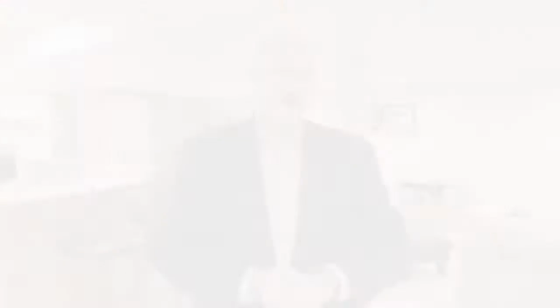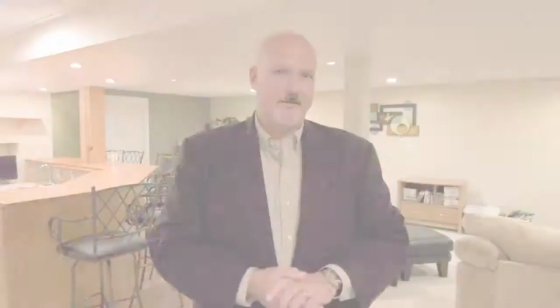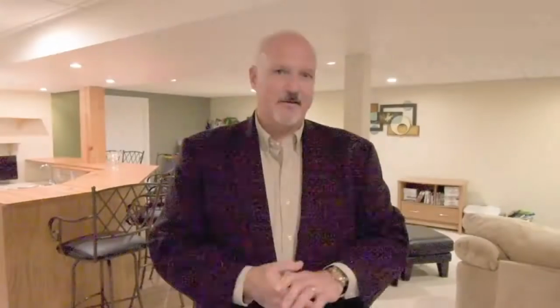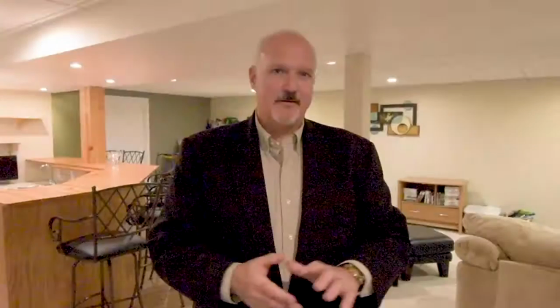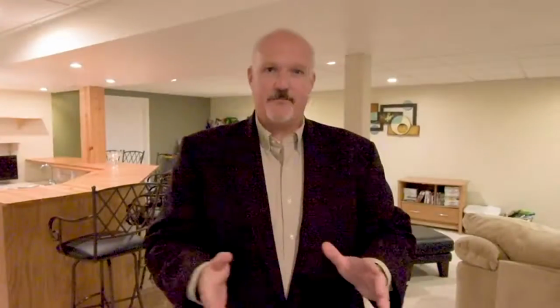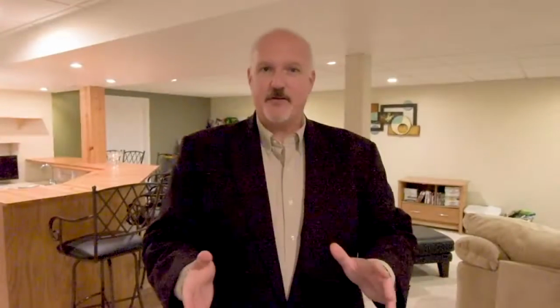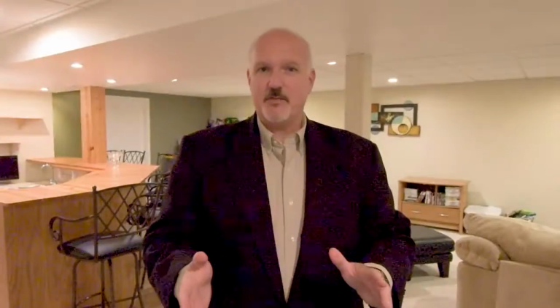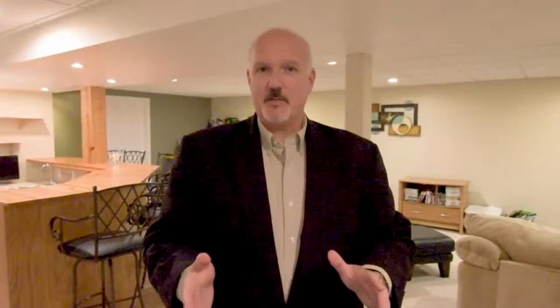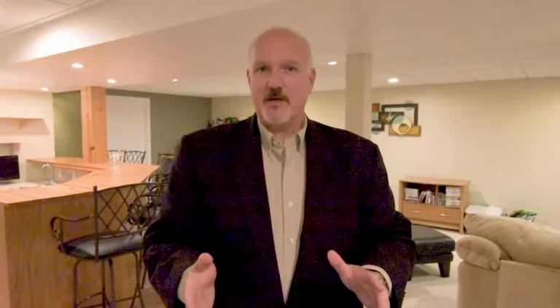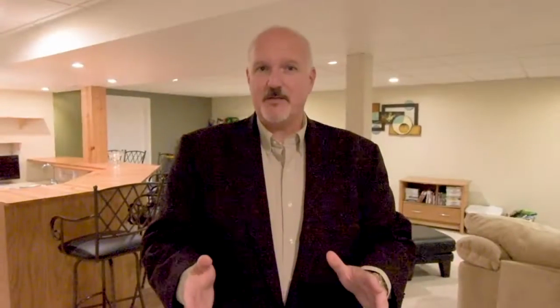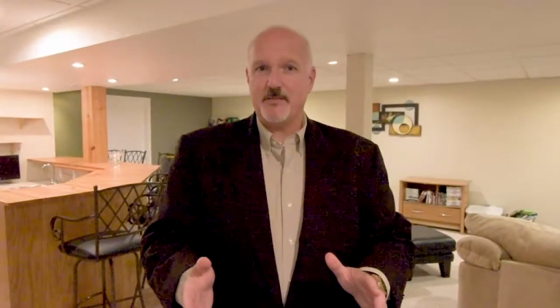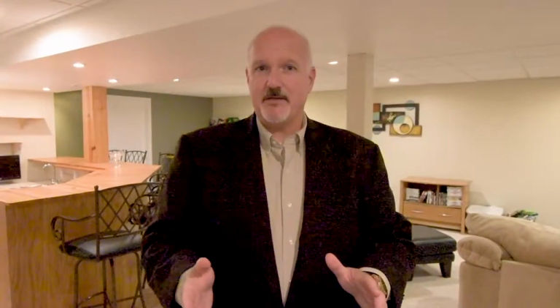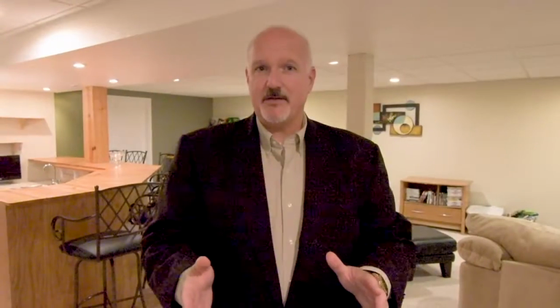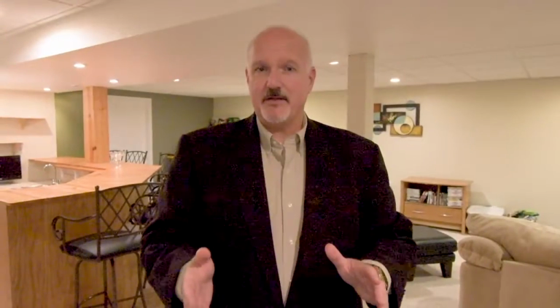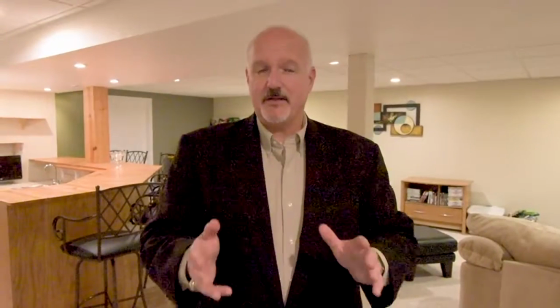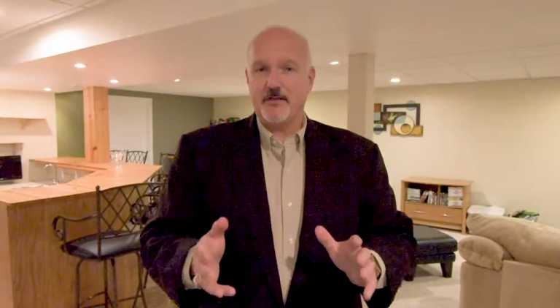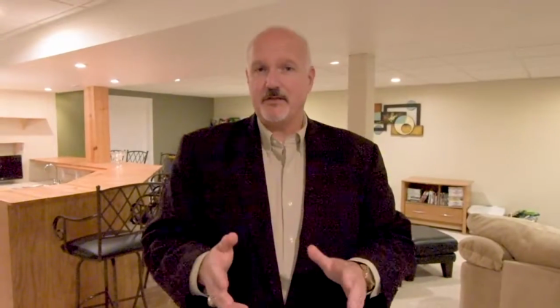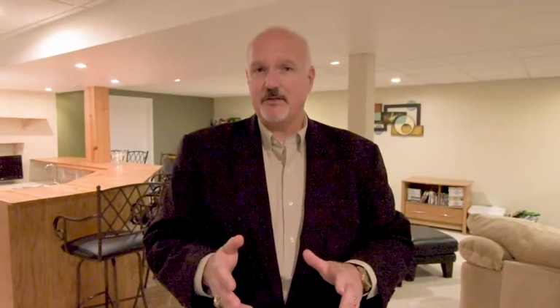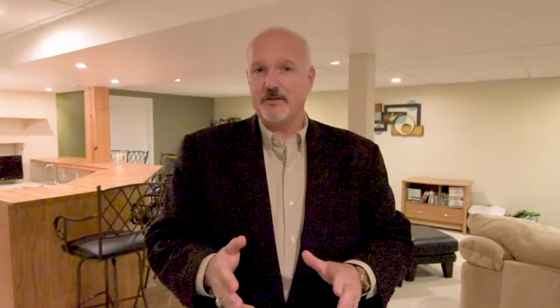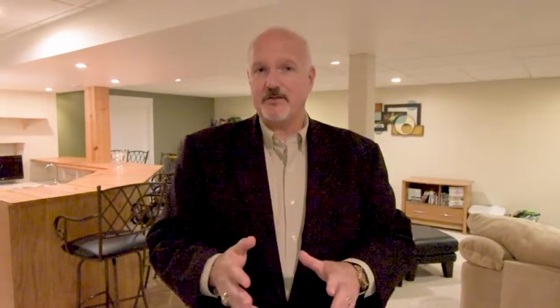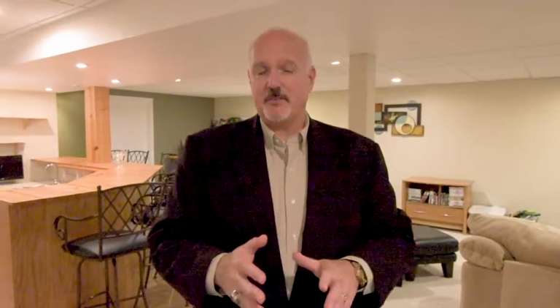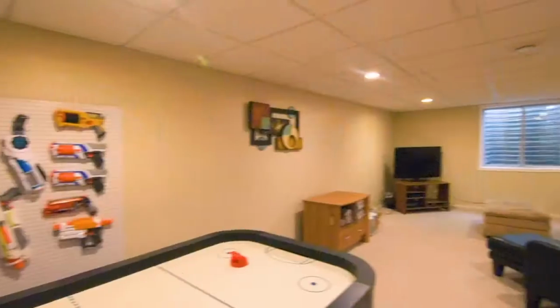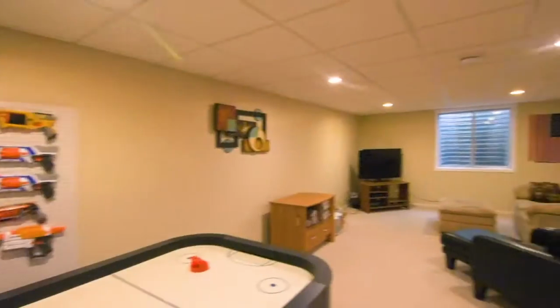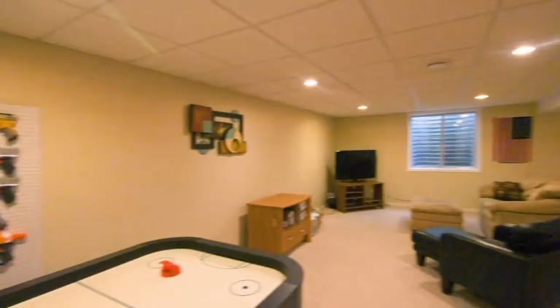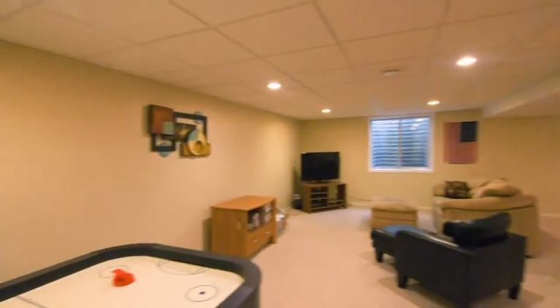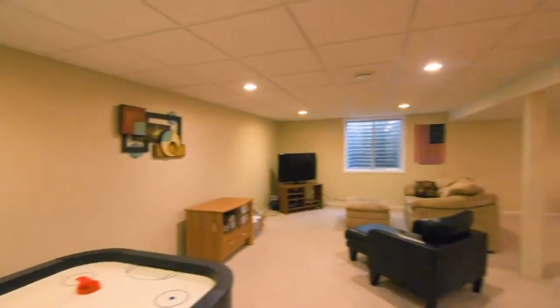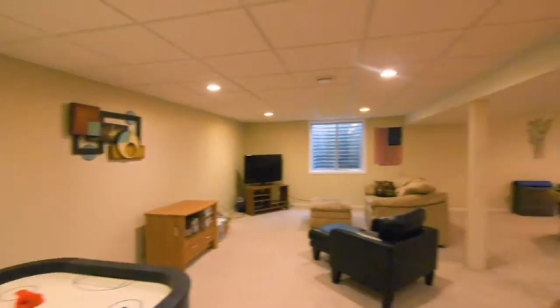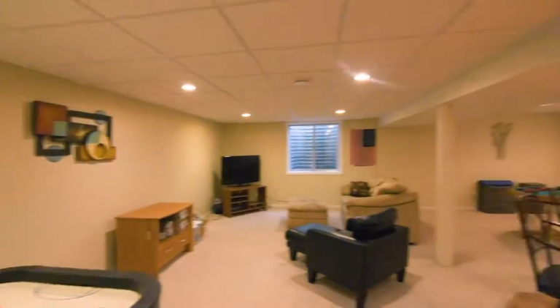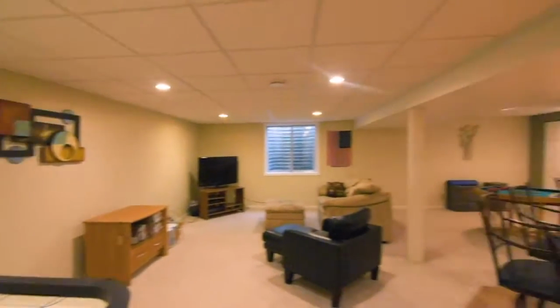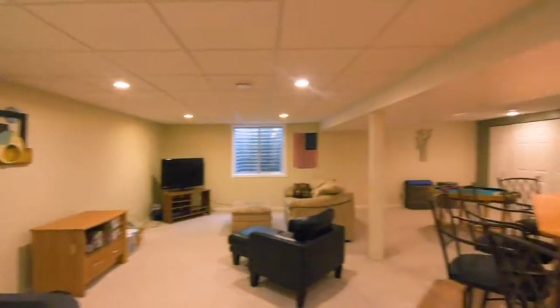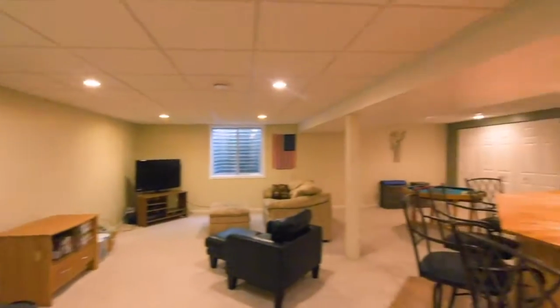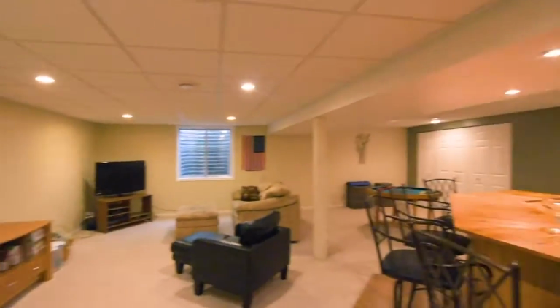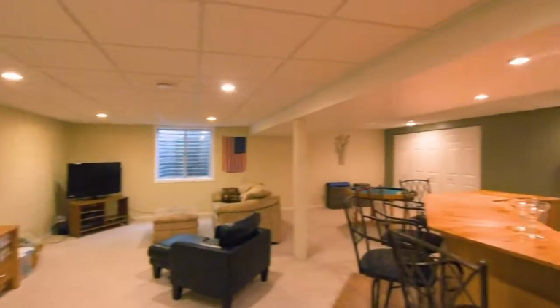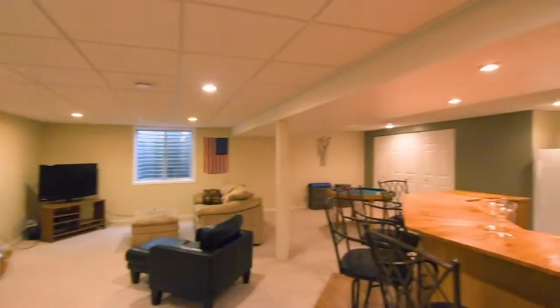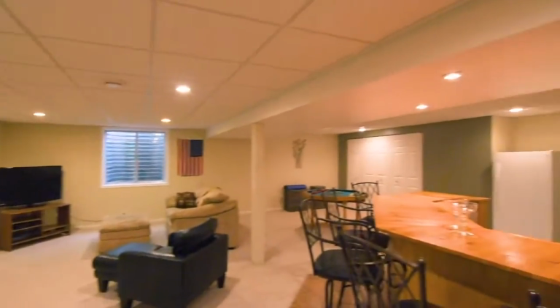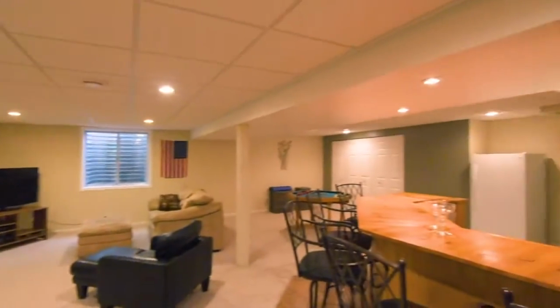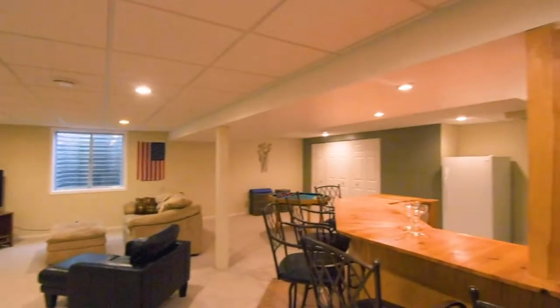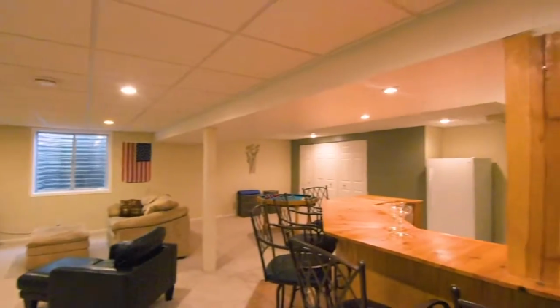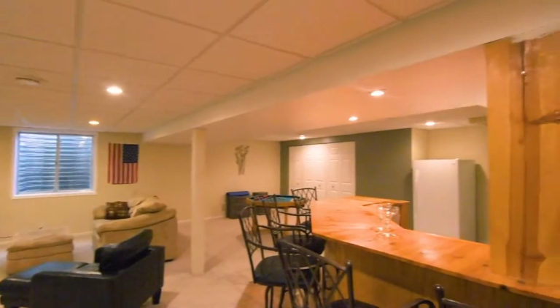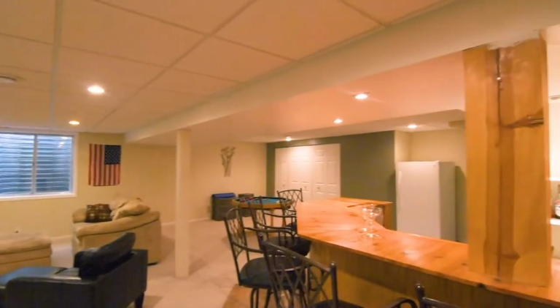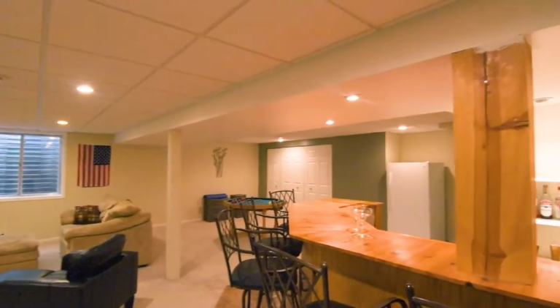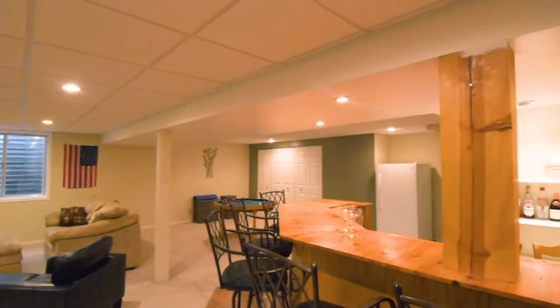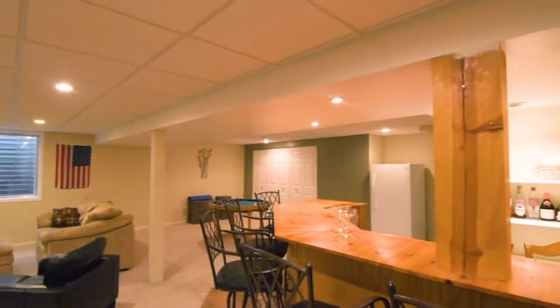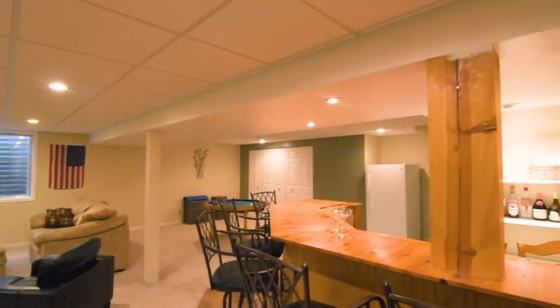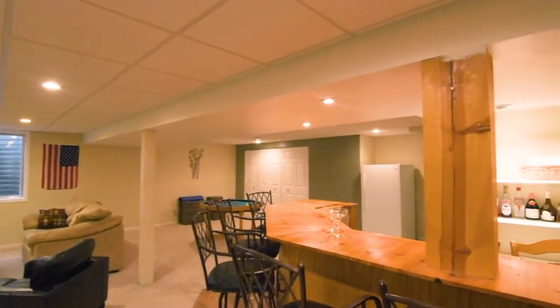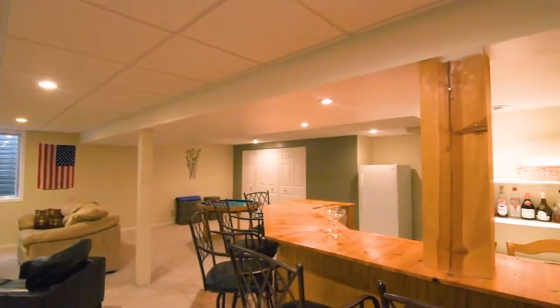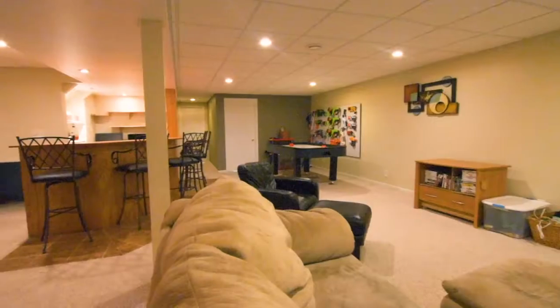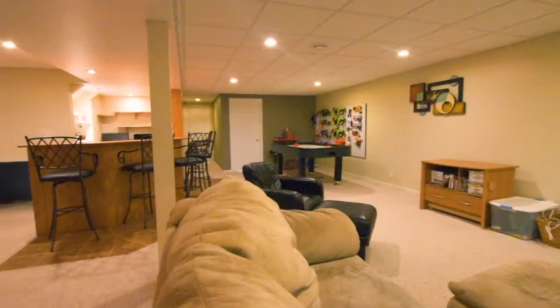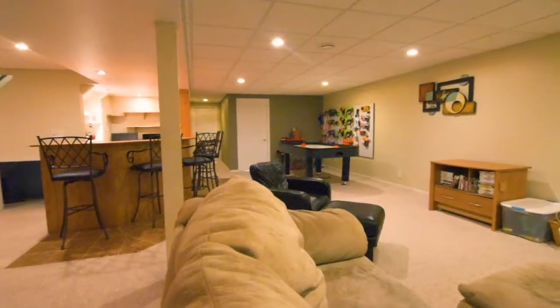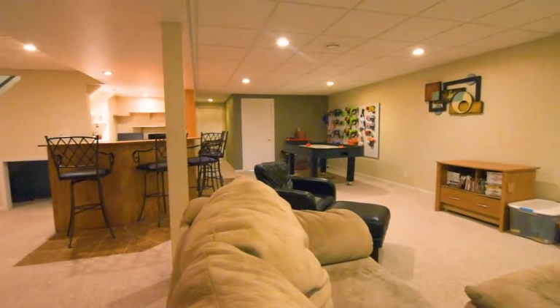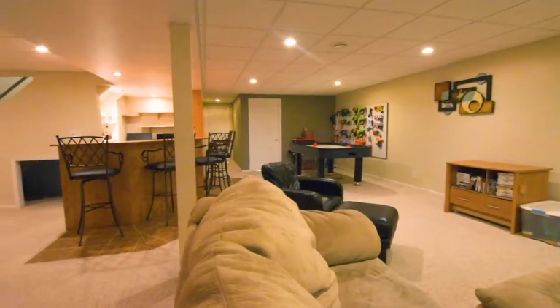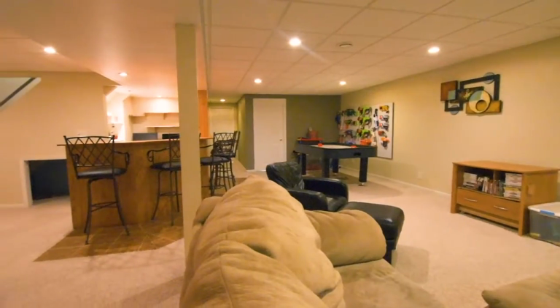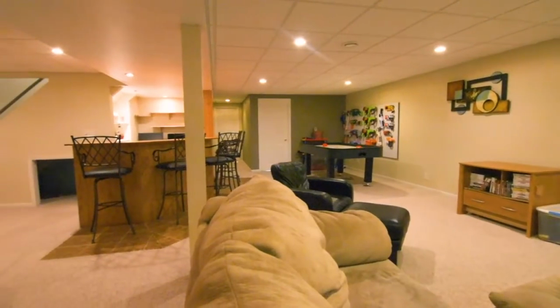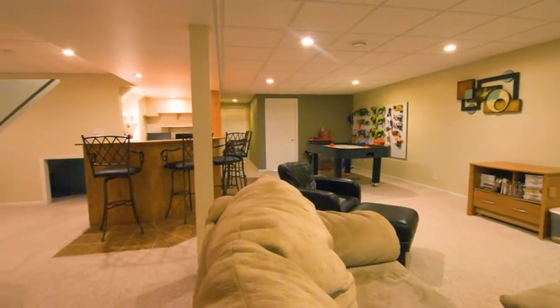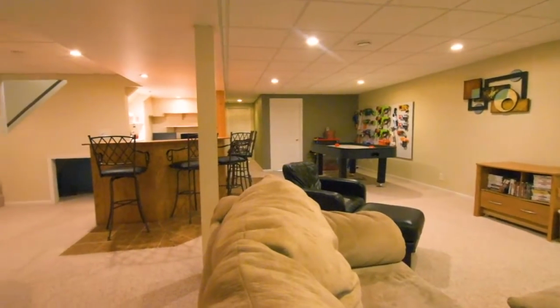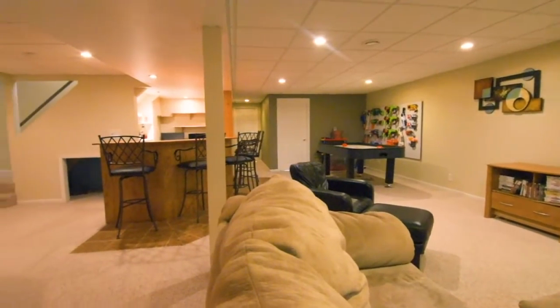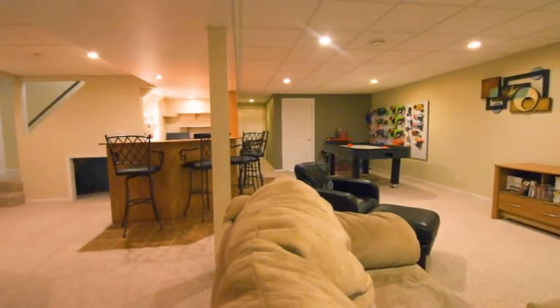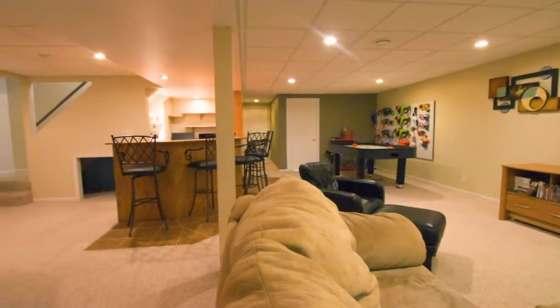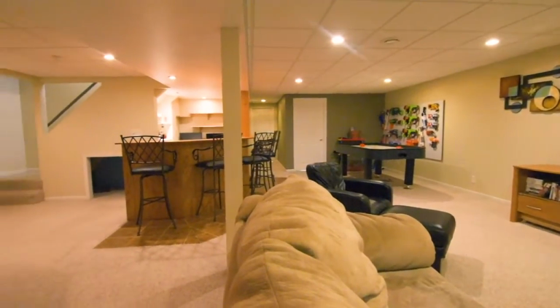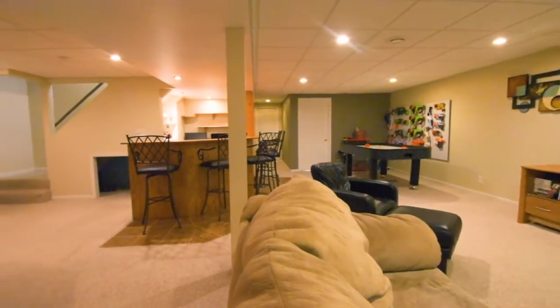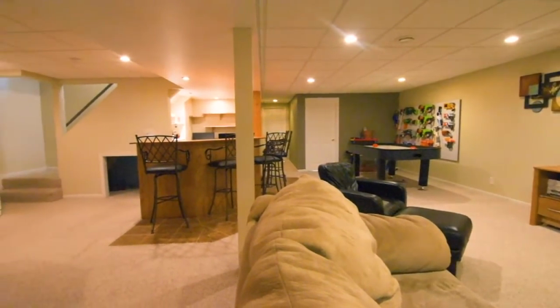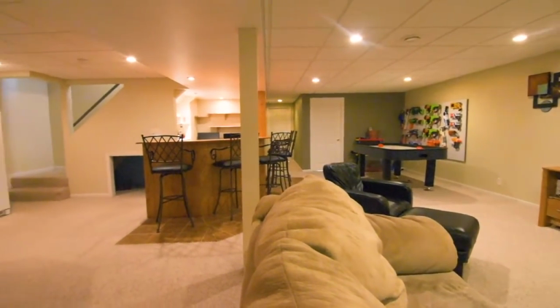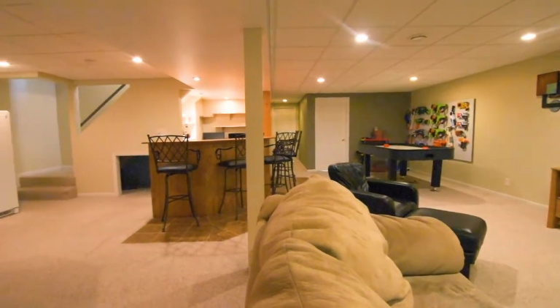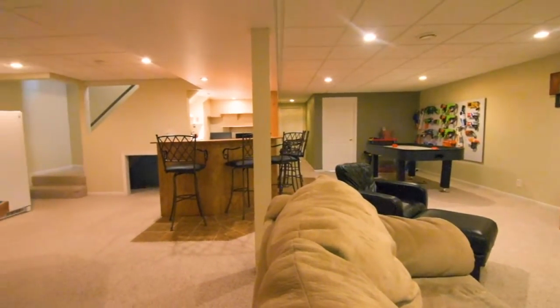The finished basement includes a big rec room with a wet bar, a bonus bedroom, and a third full bath.